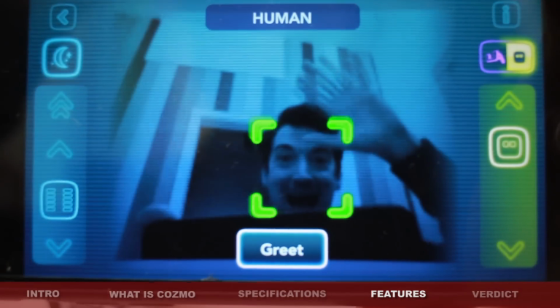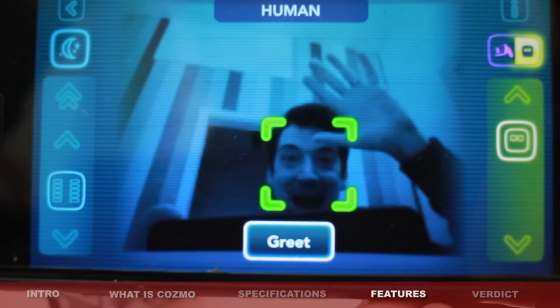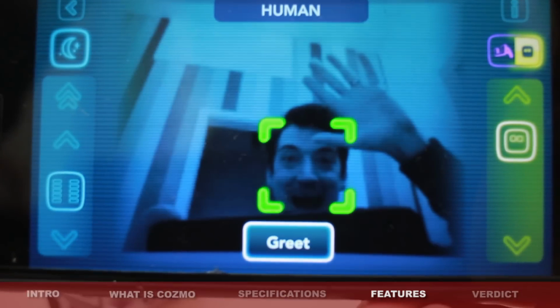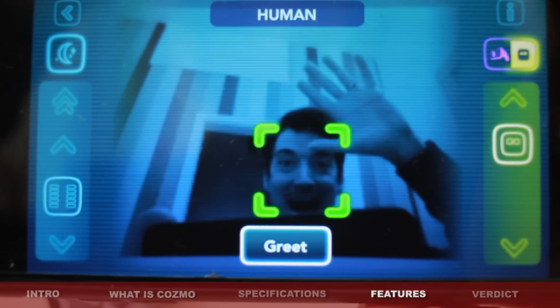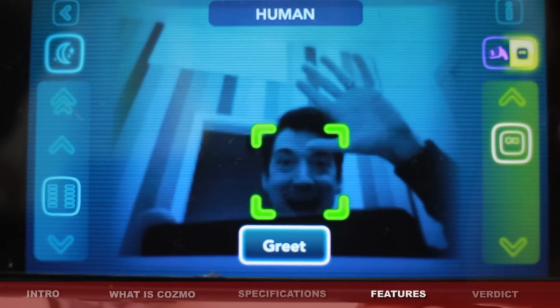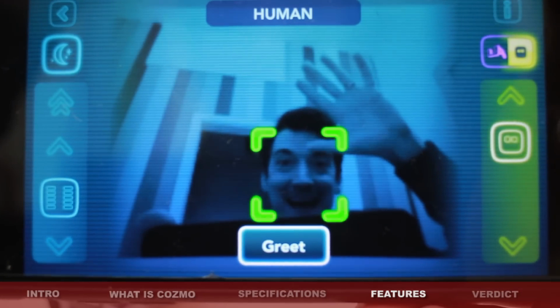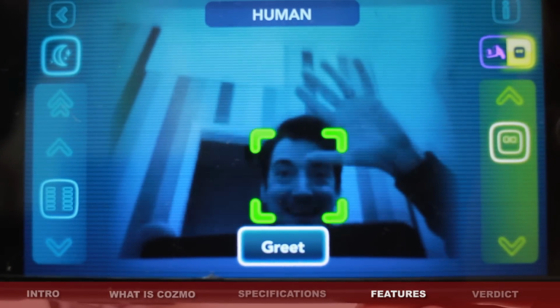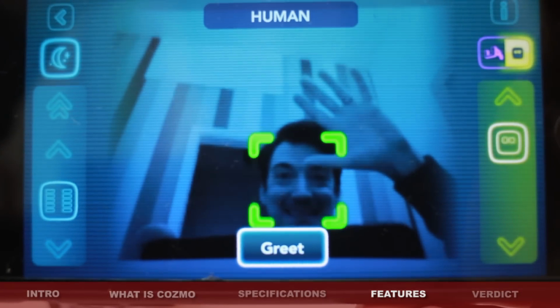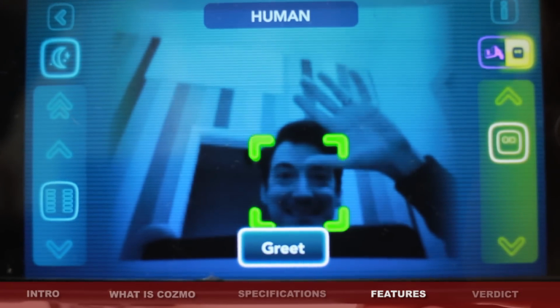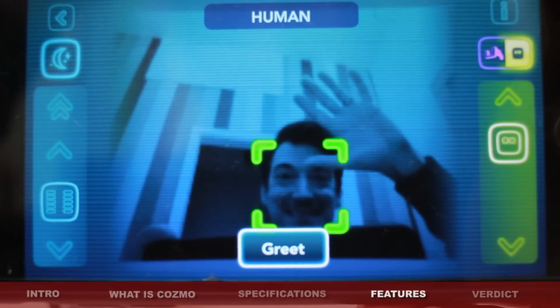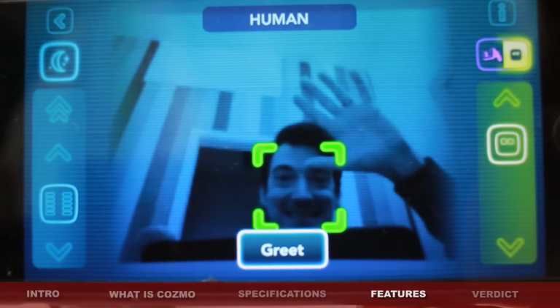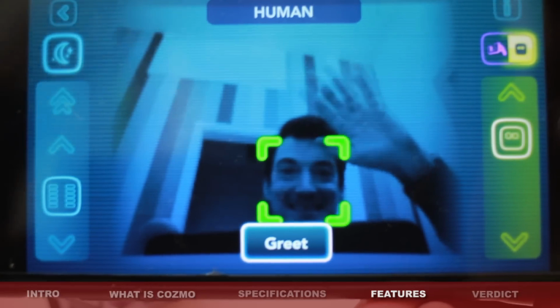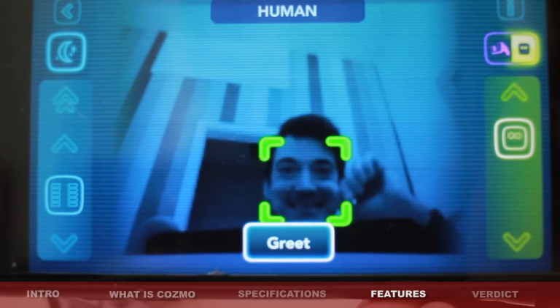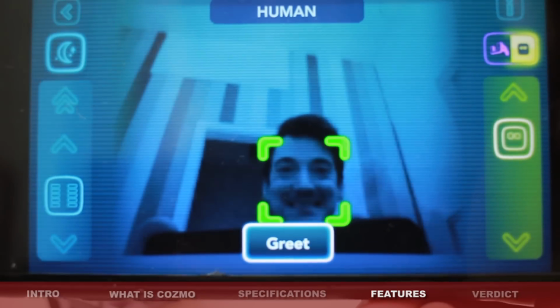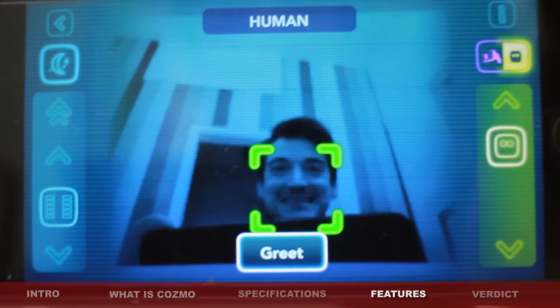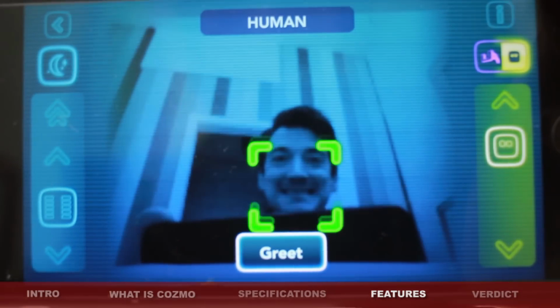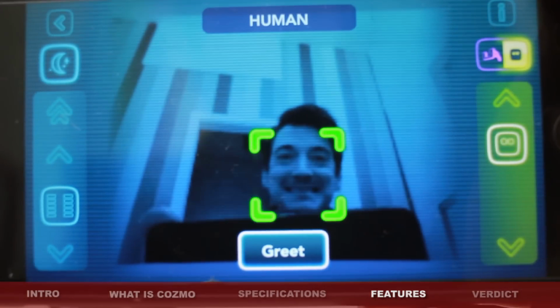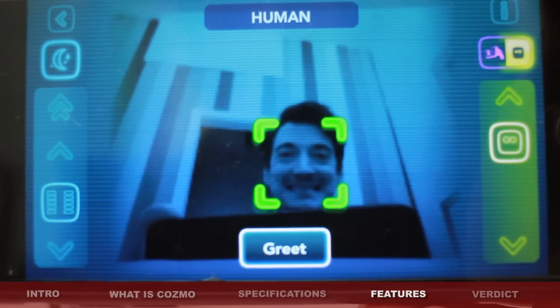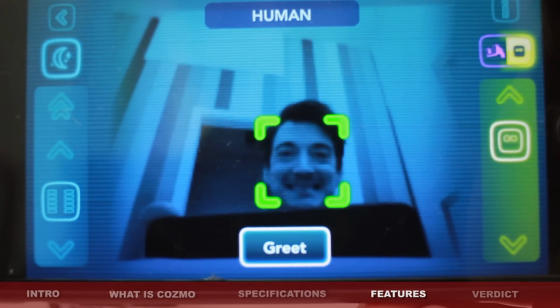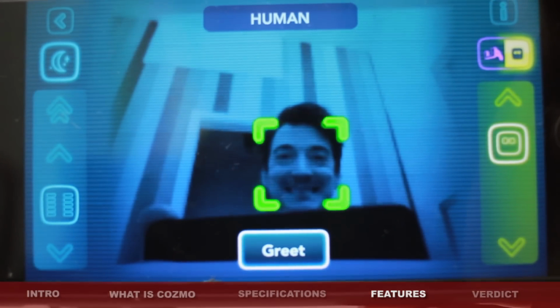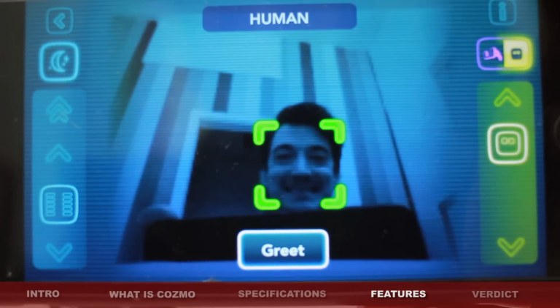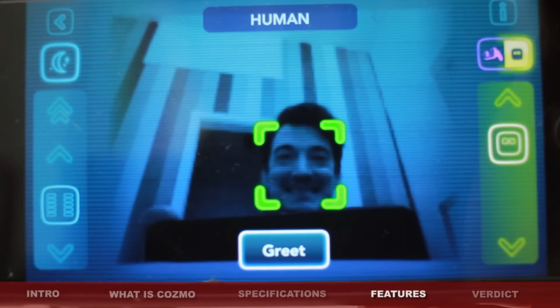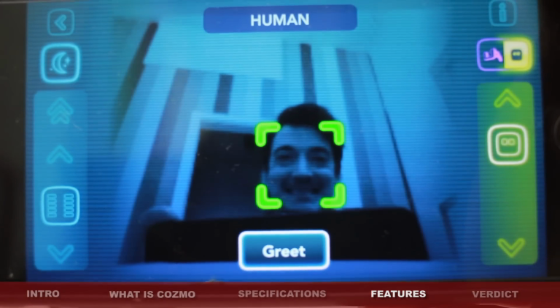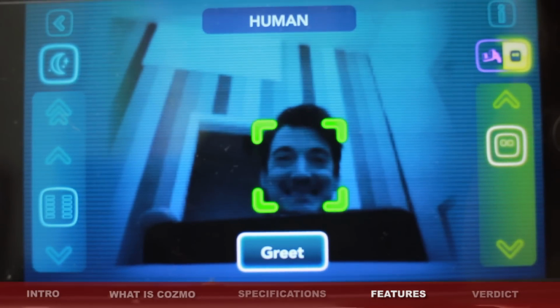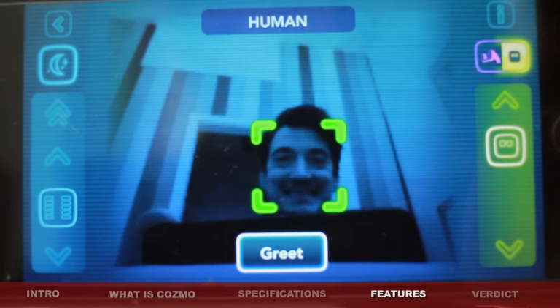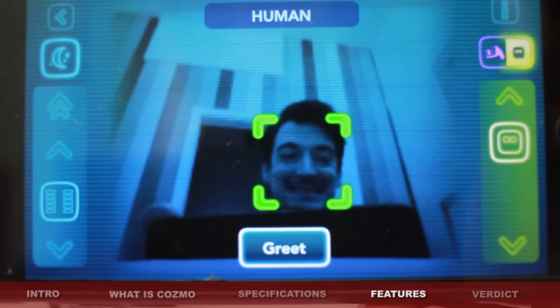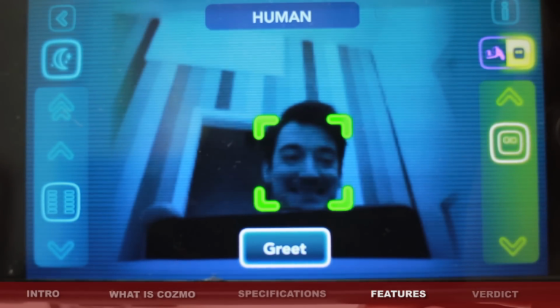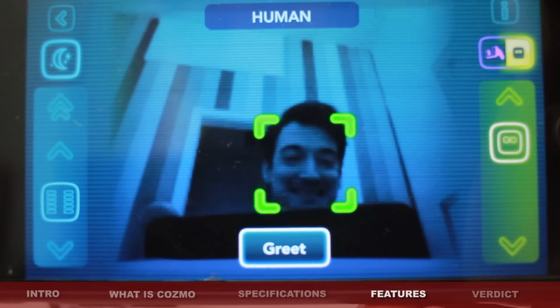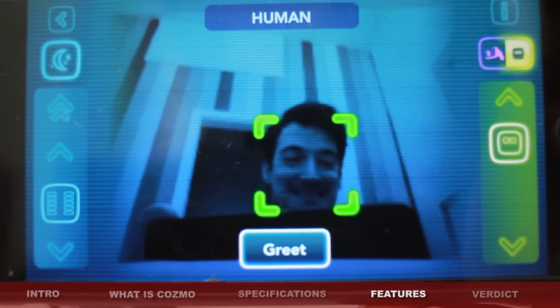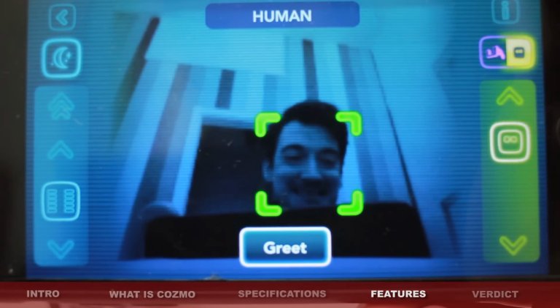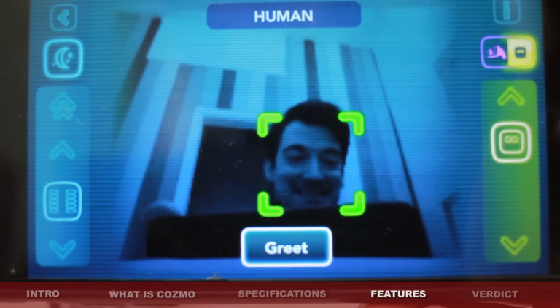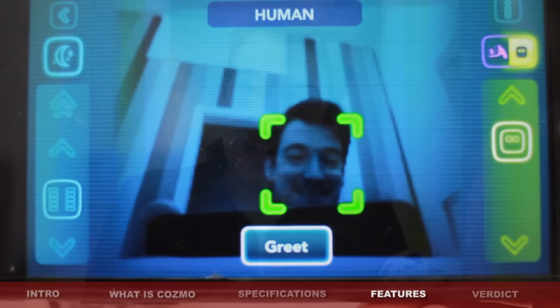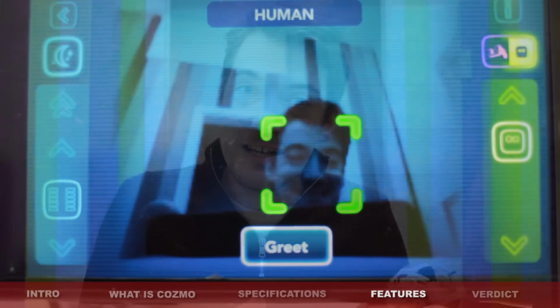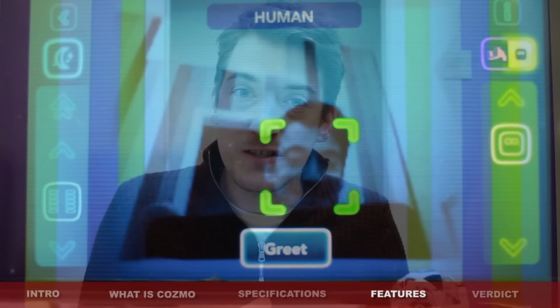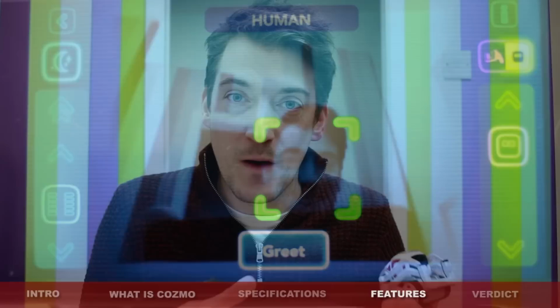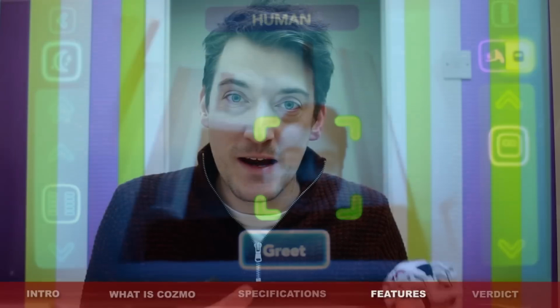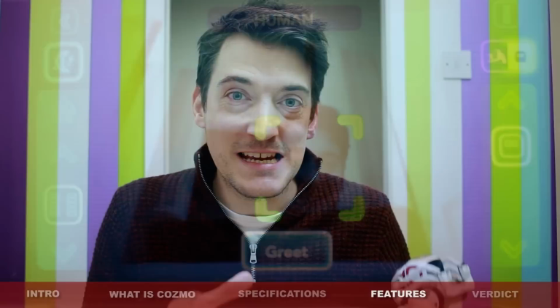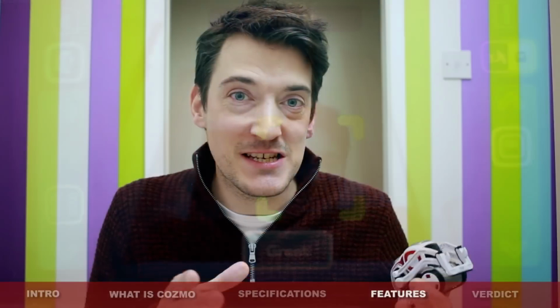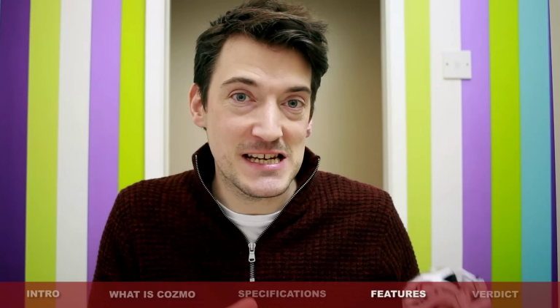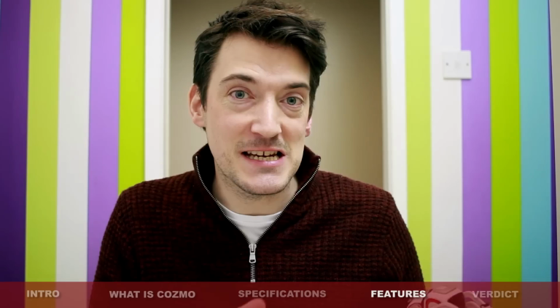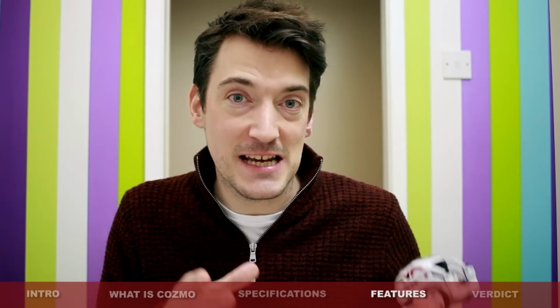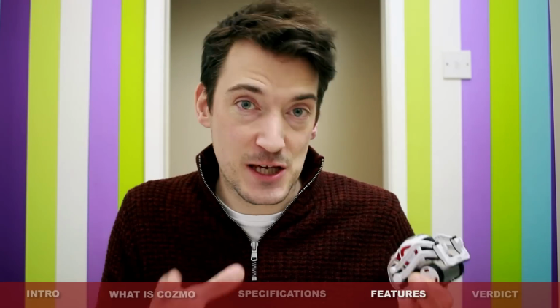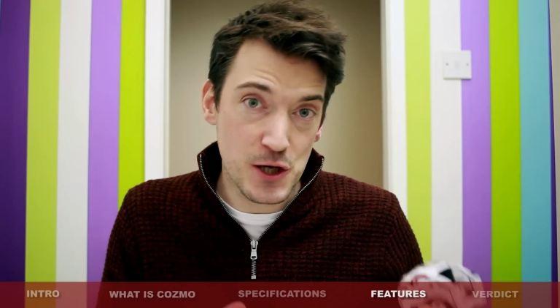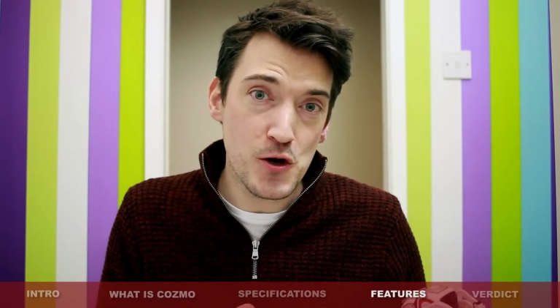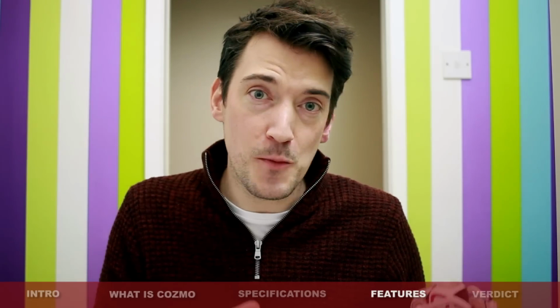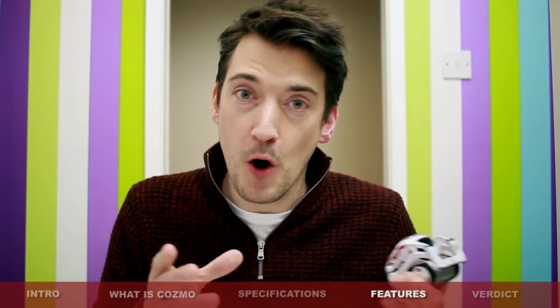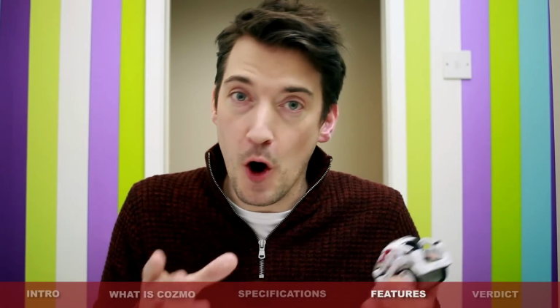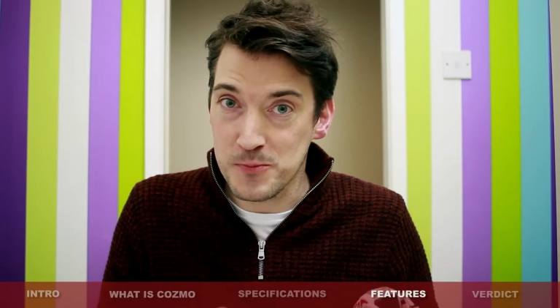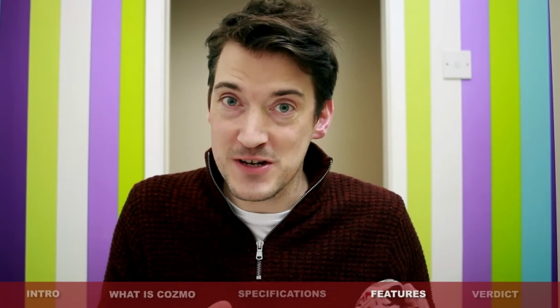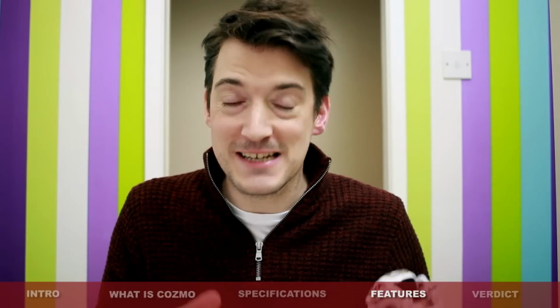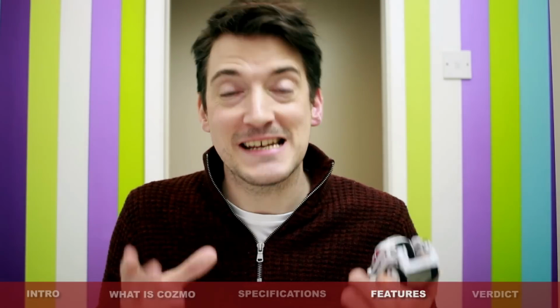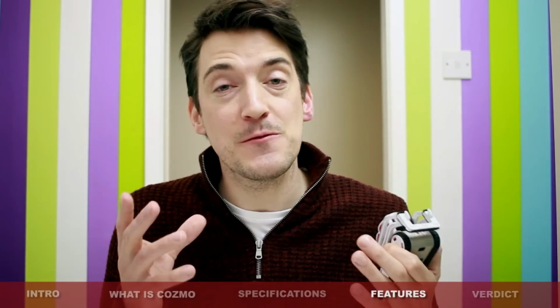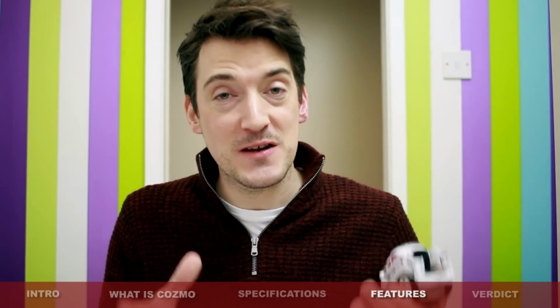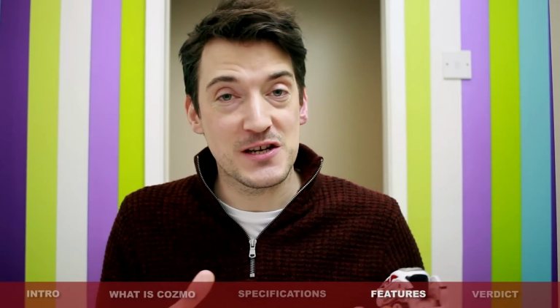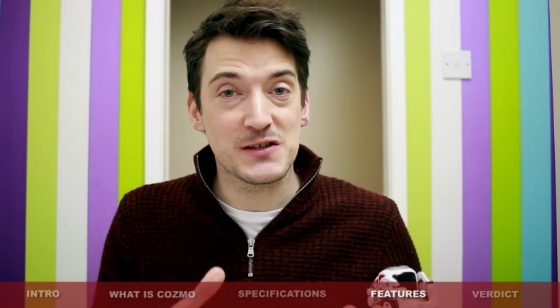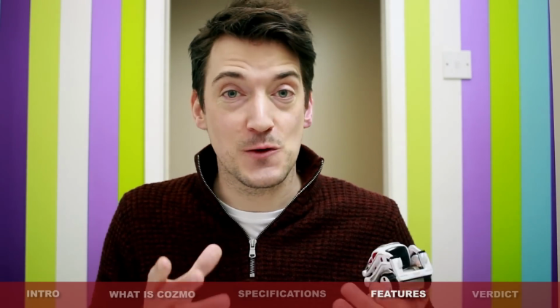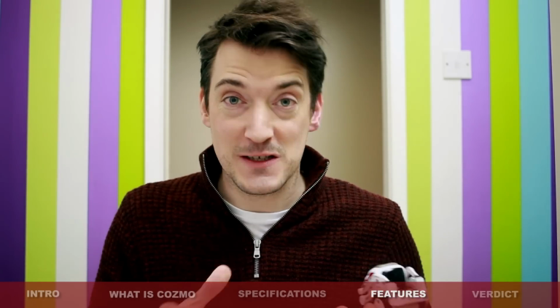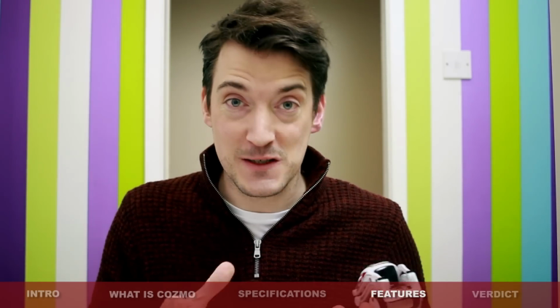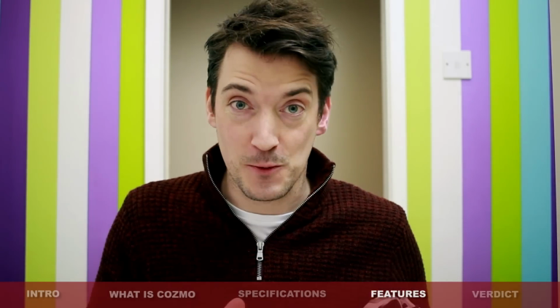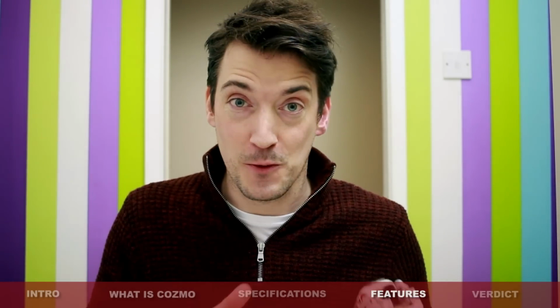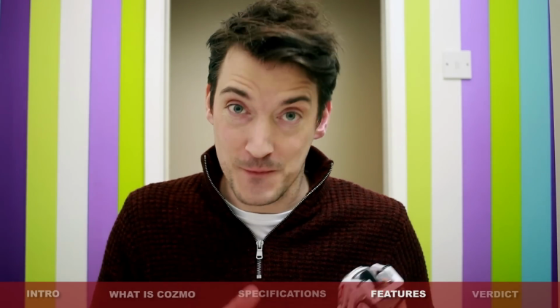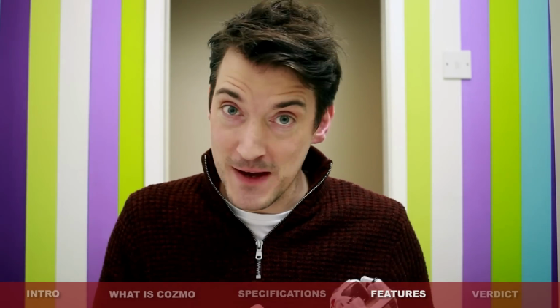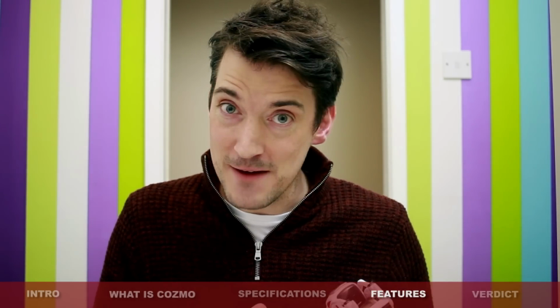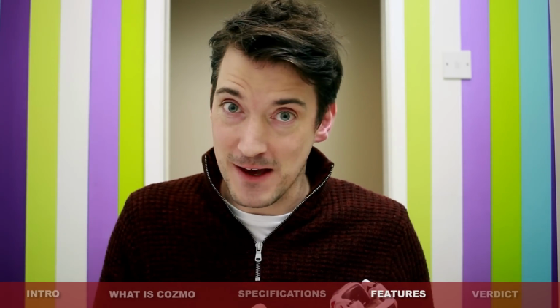But he does have facial recognition, and of course he recognizes when he sees a cube or object he wishes to explore further.